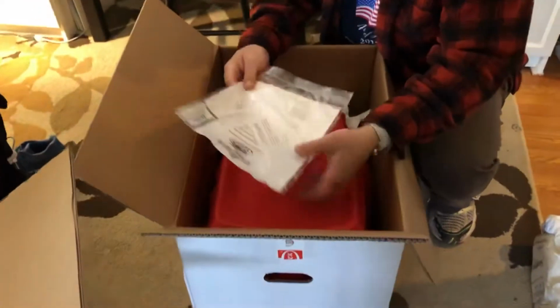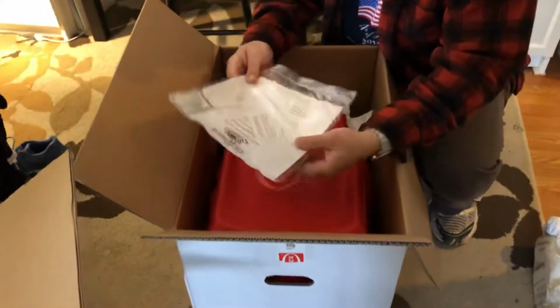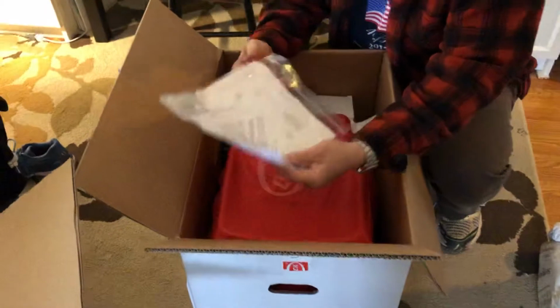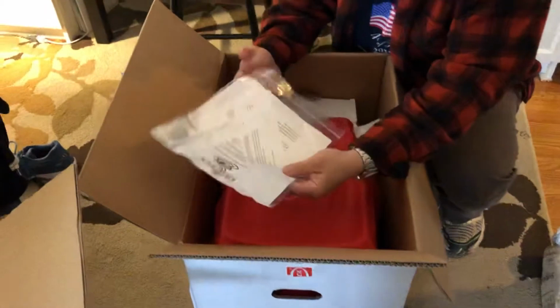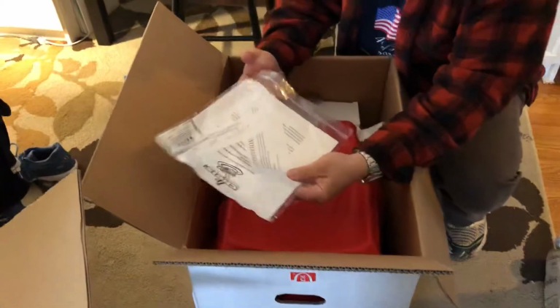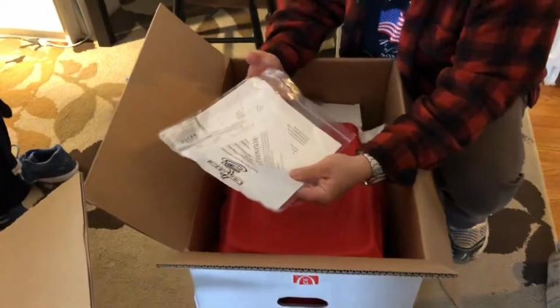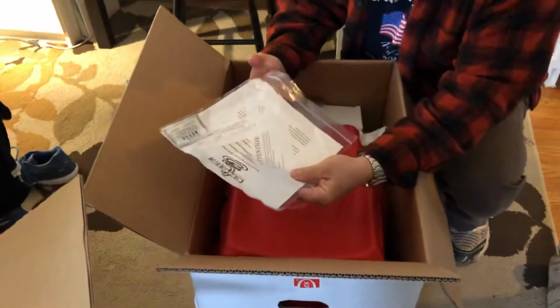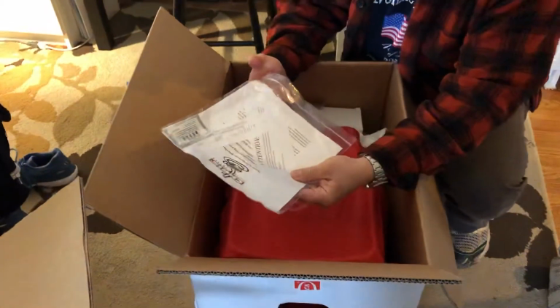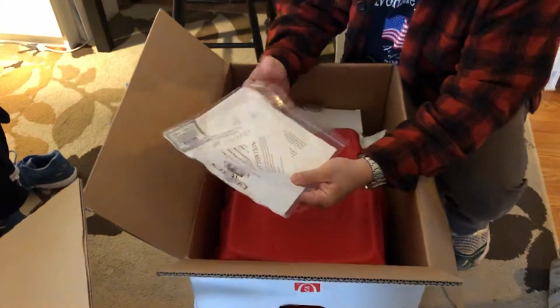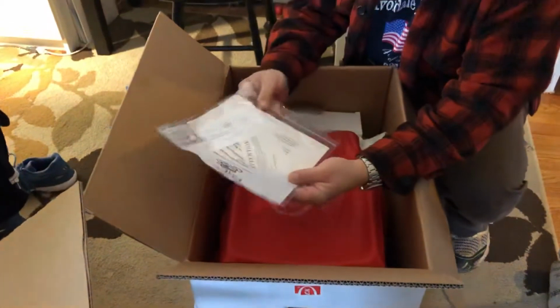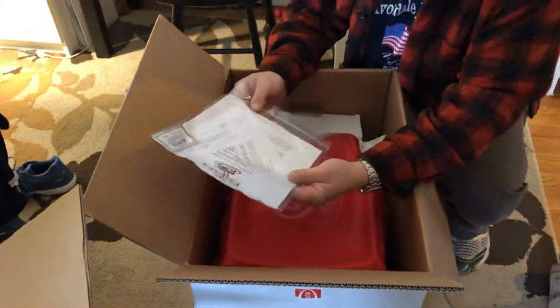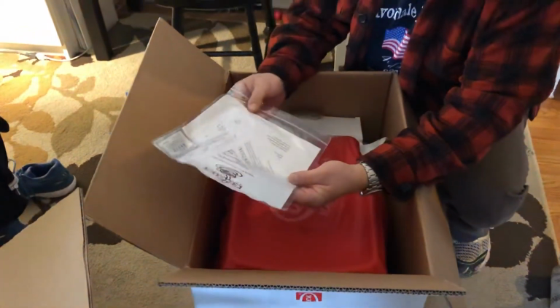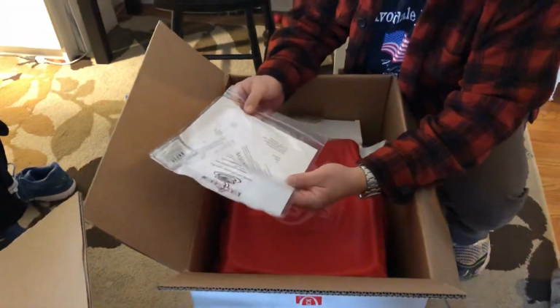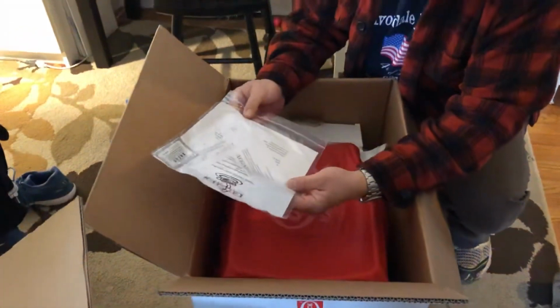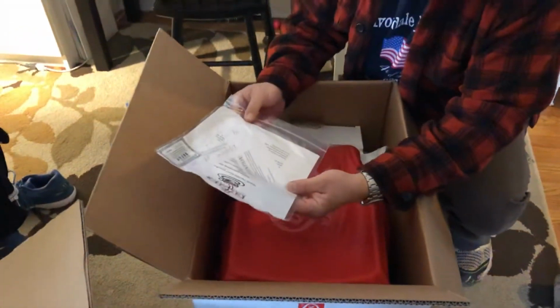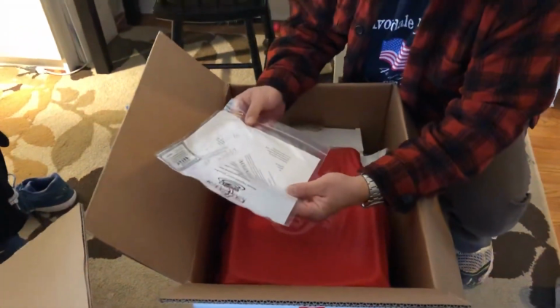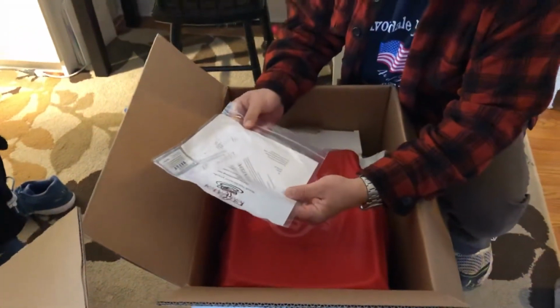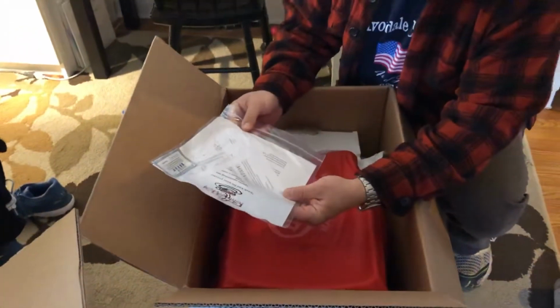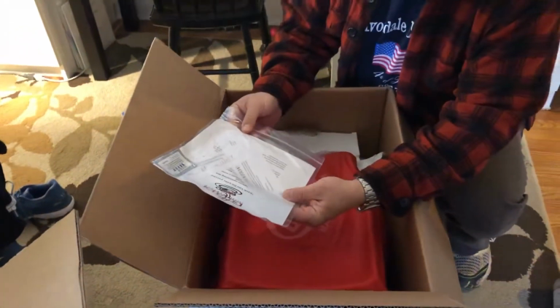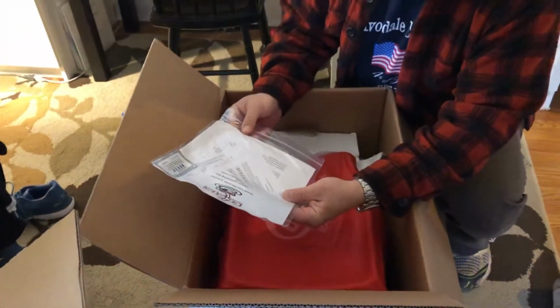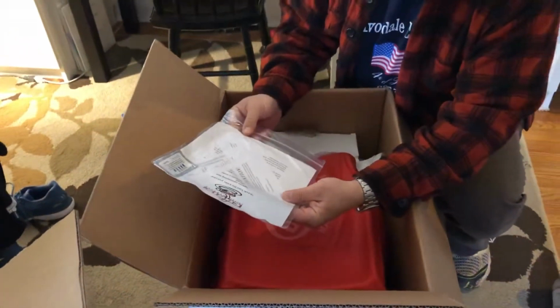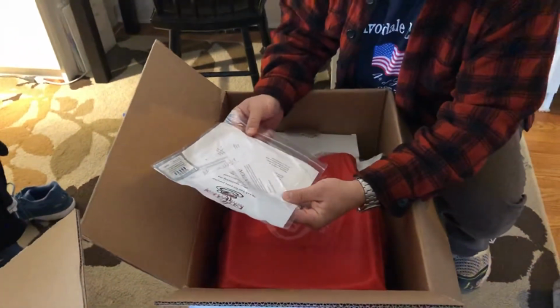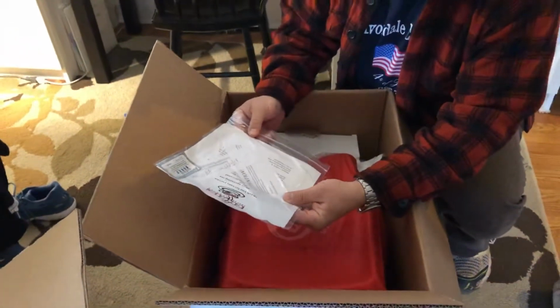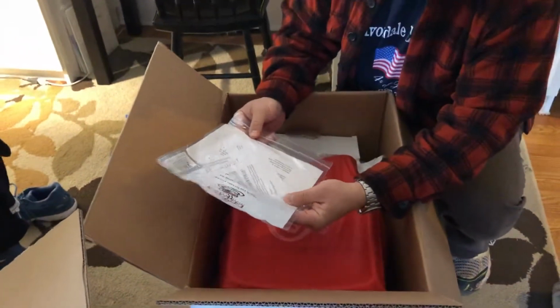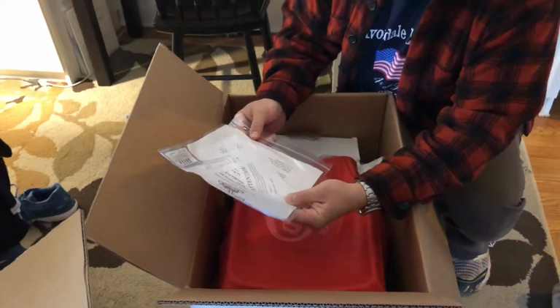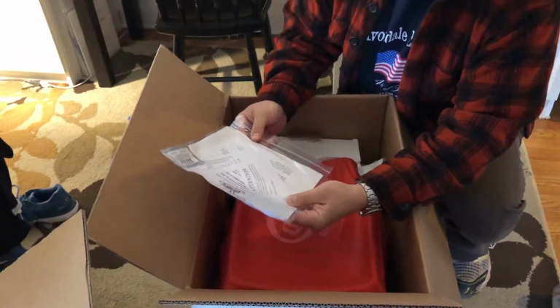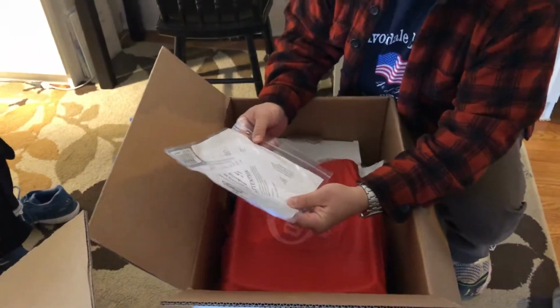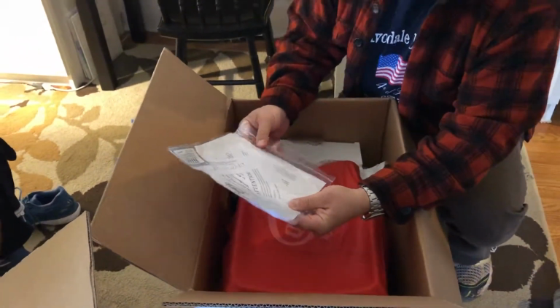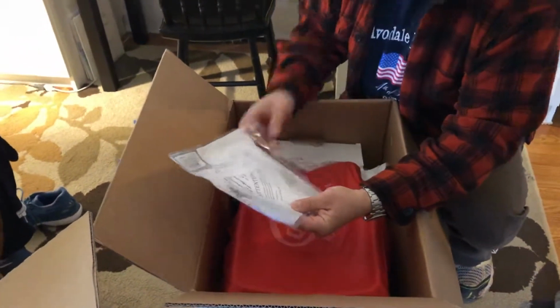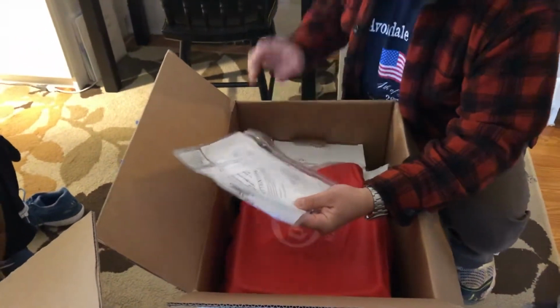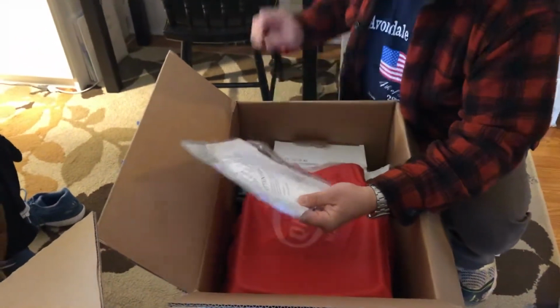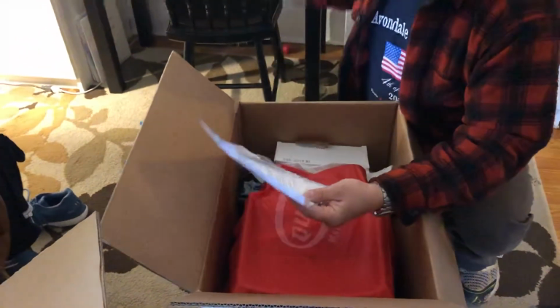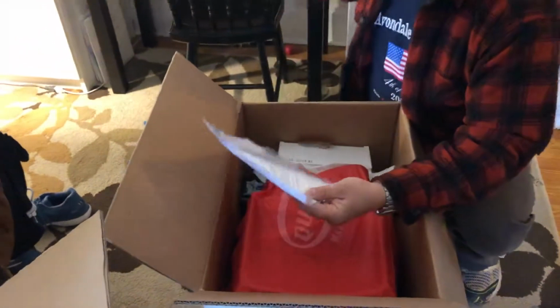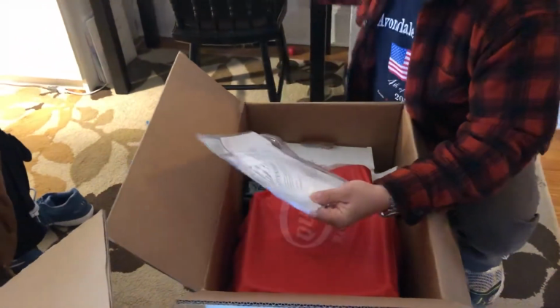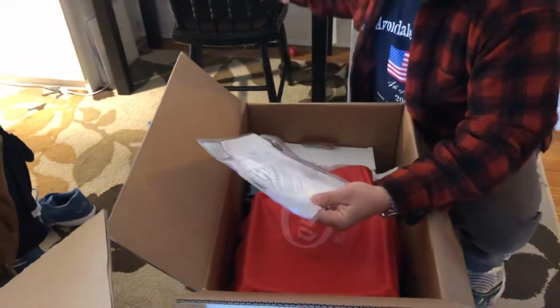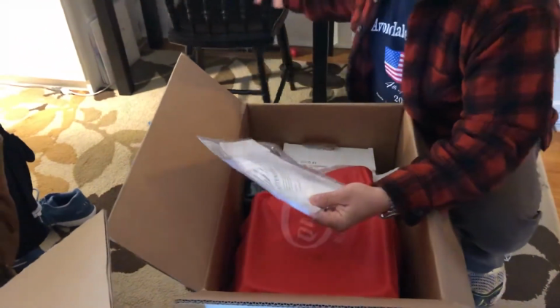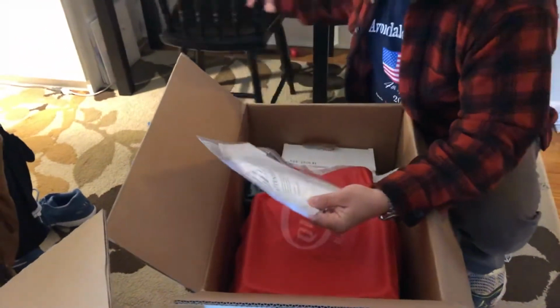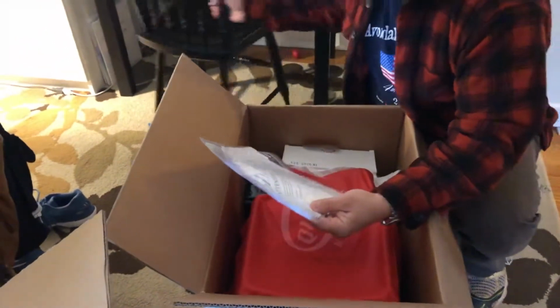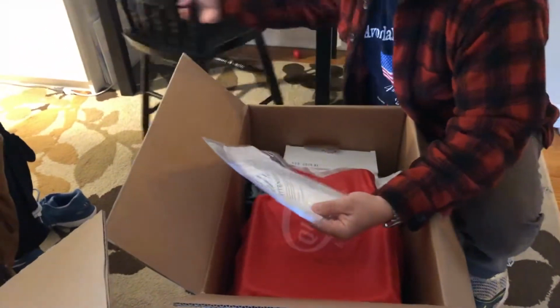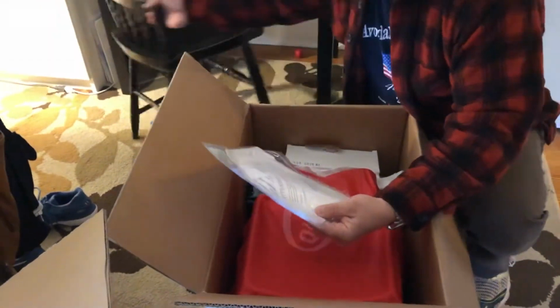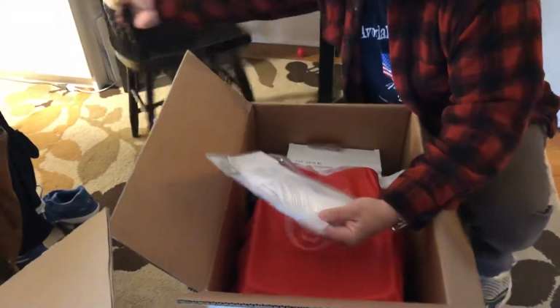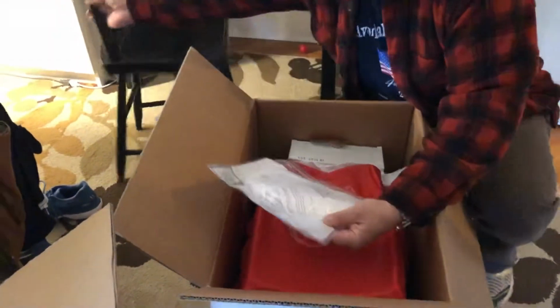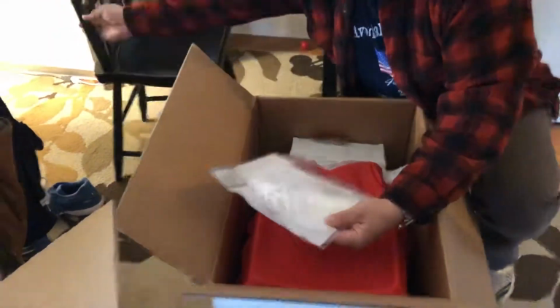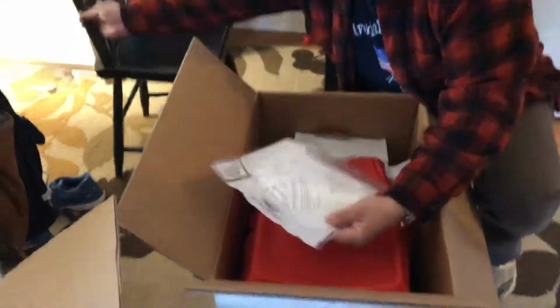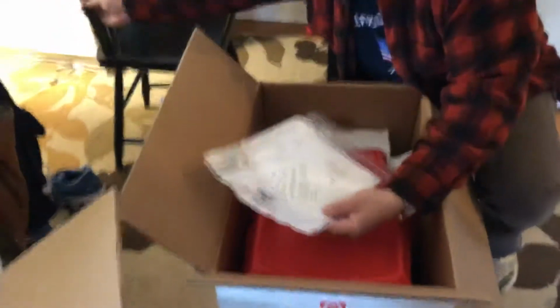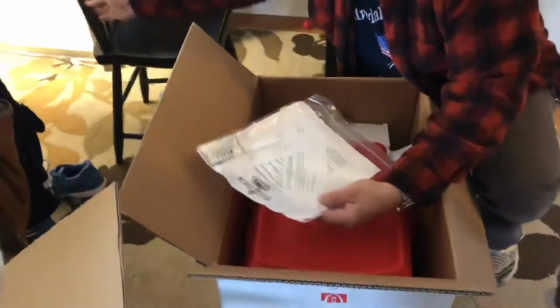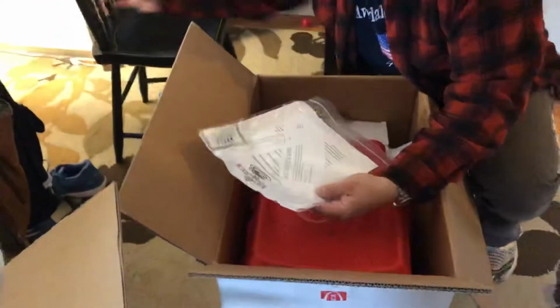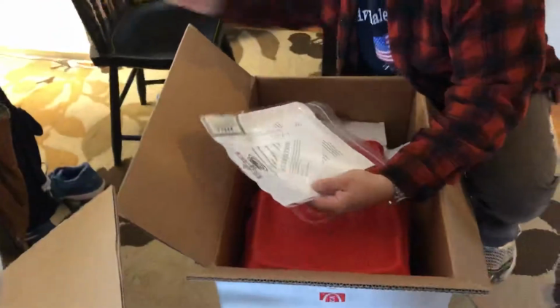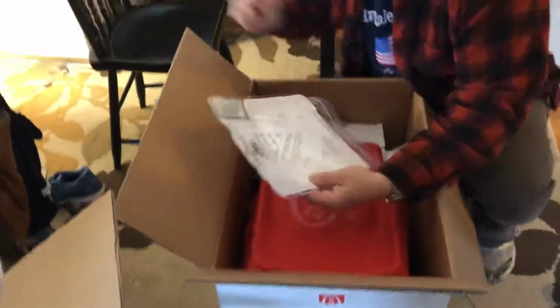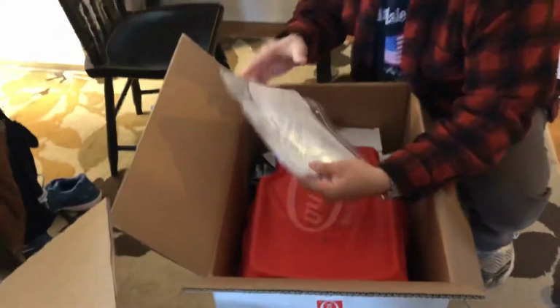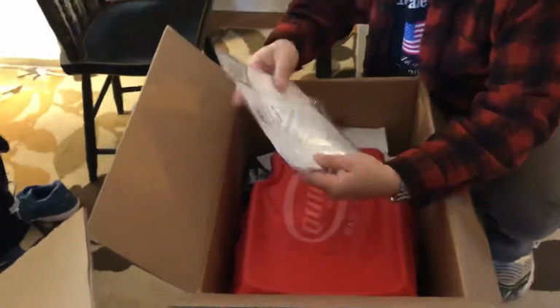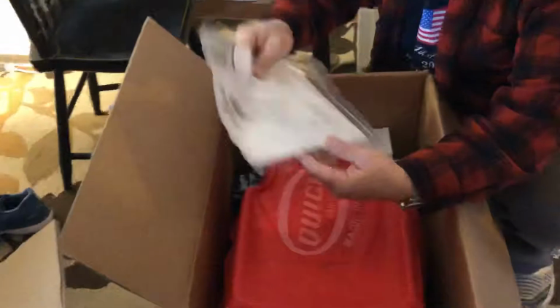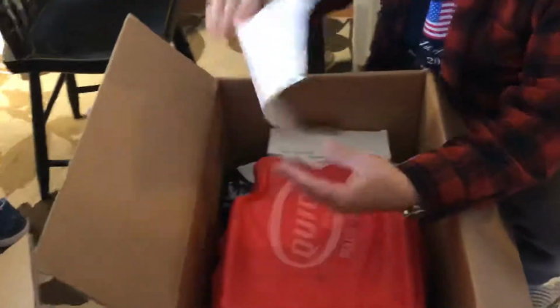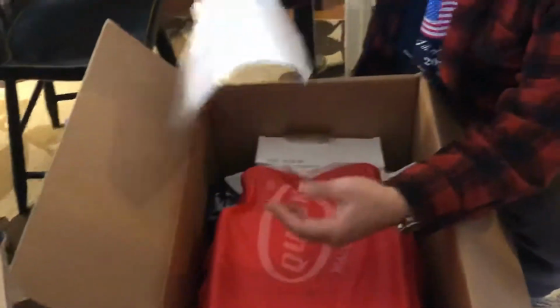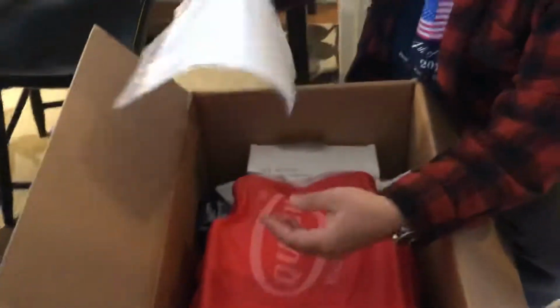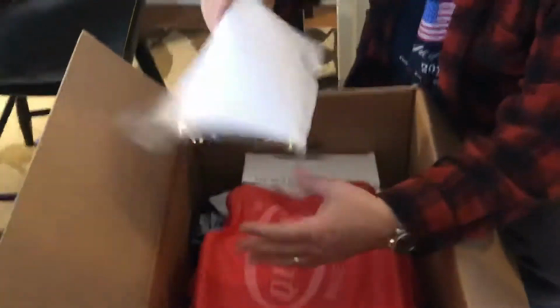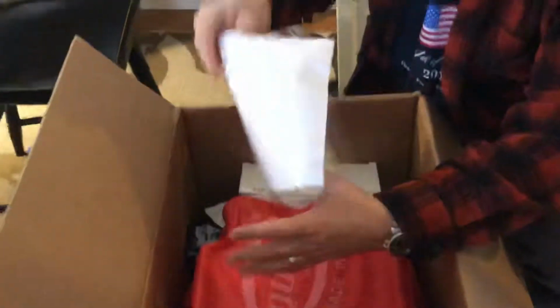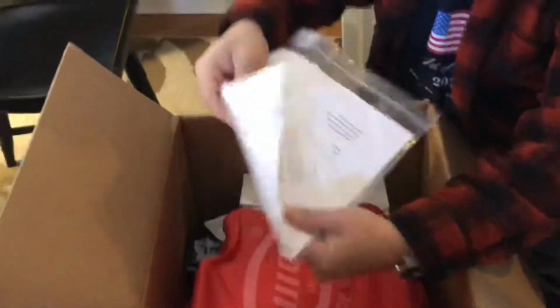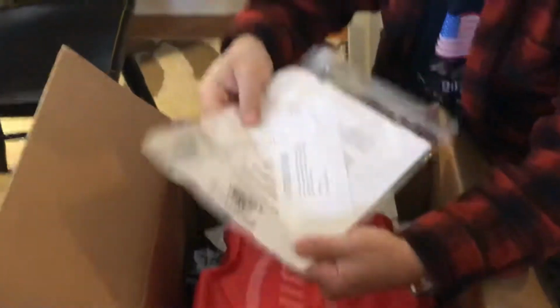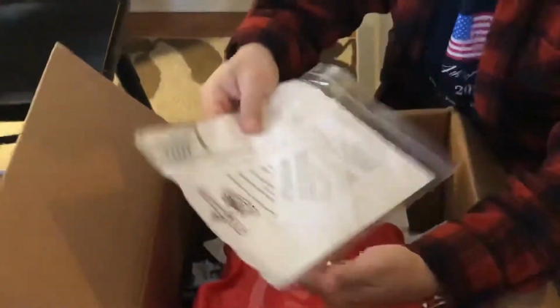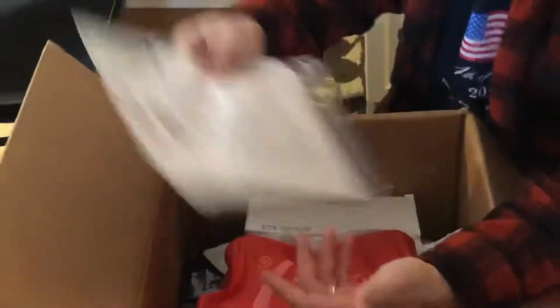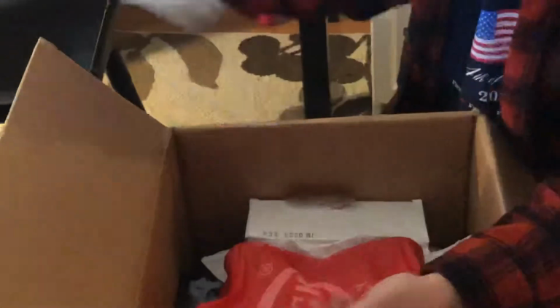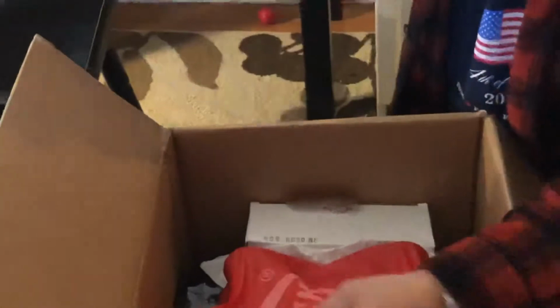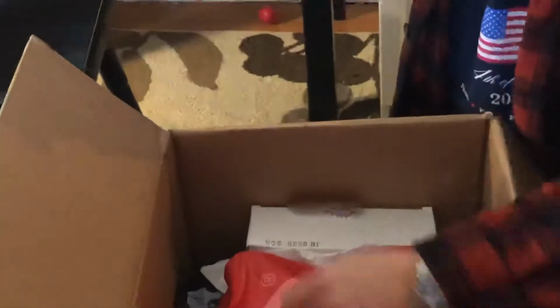We have some documentation here. Of course, I'm going to look through this.